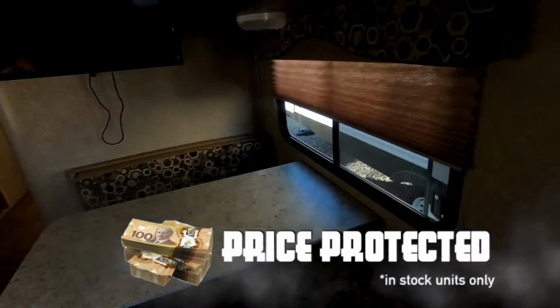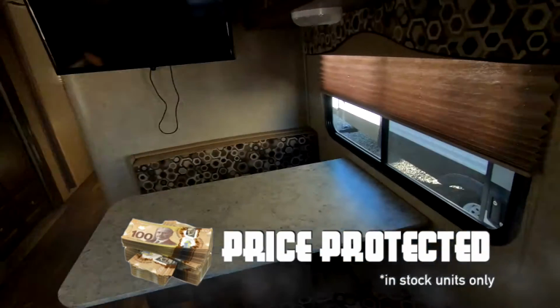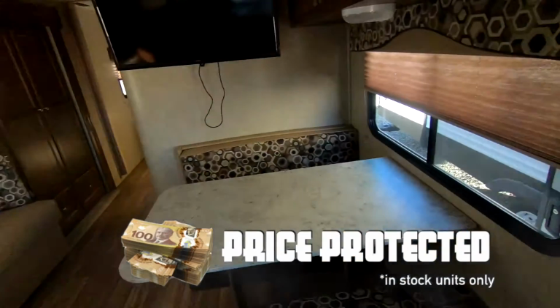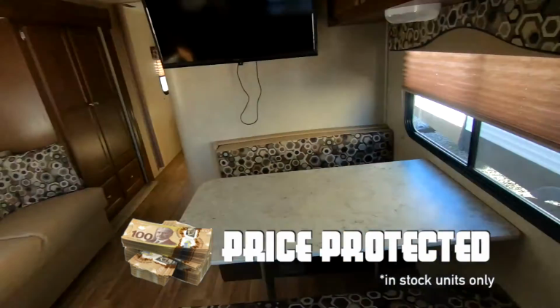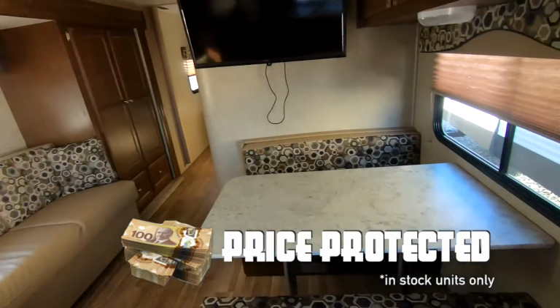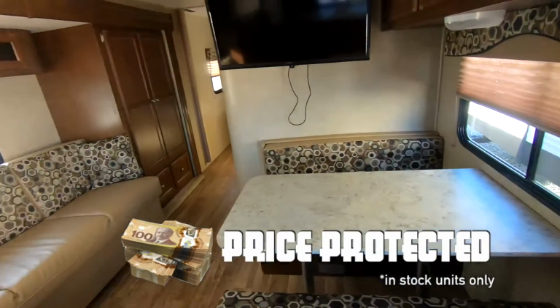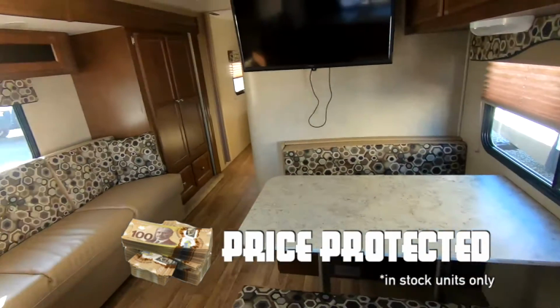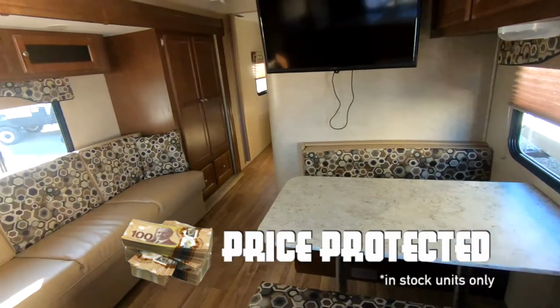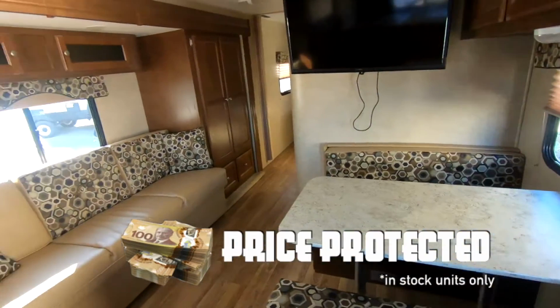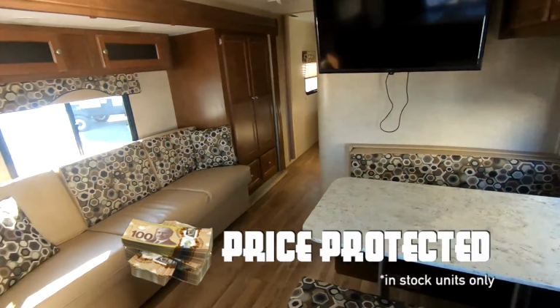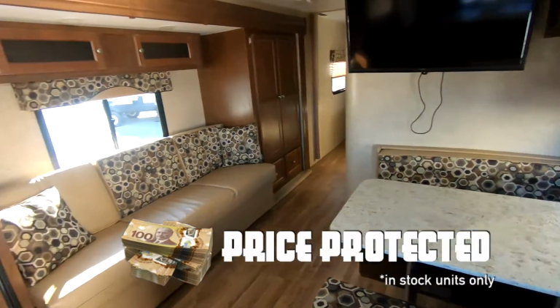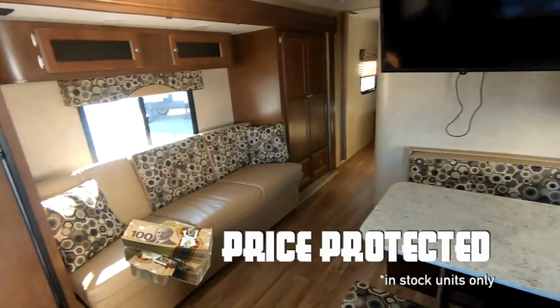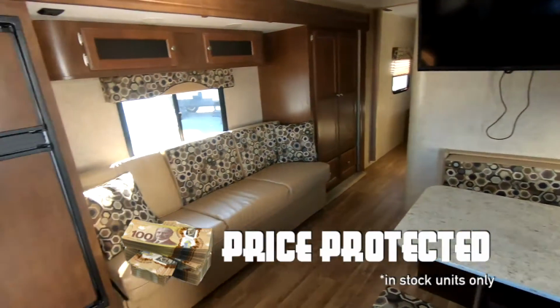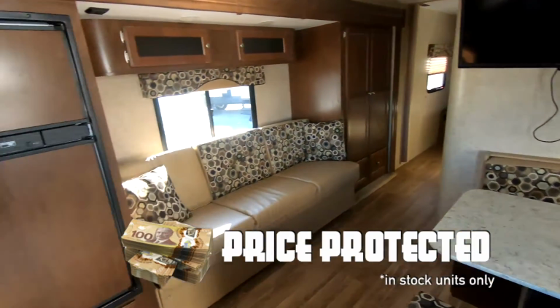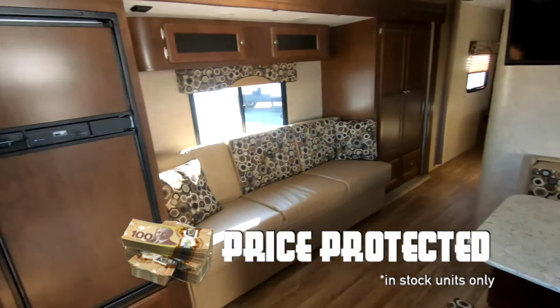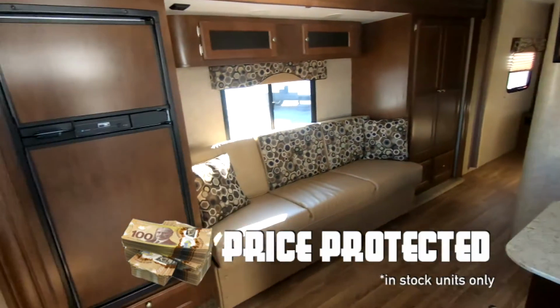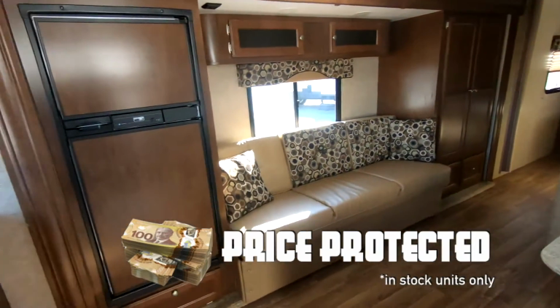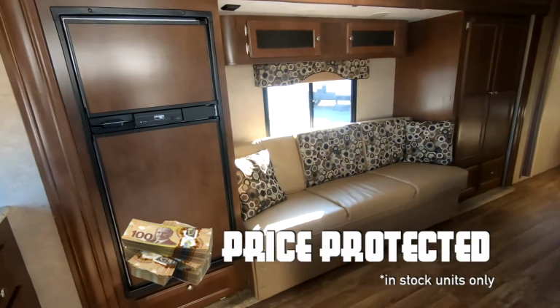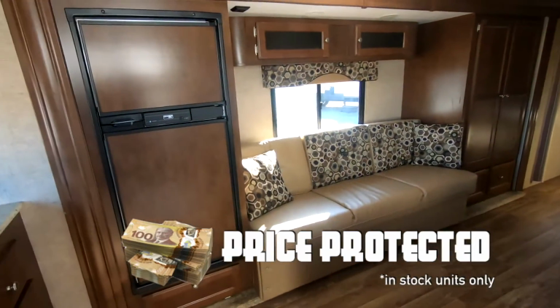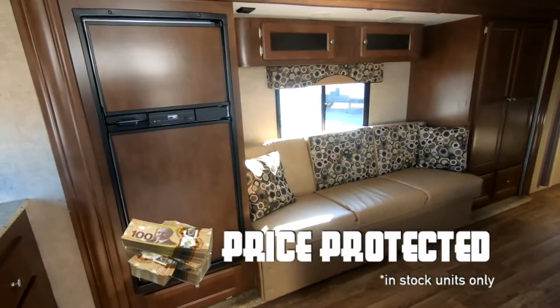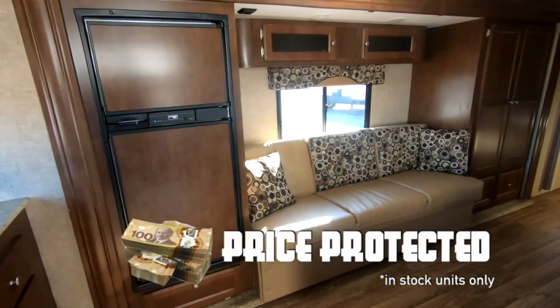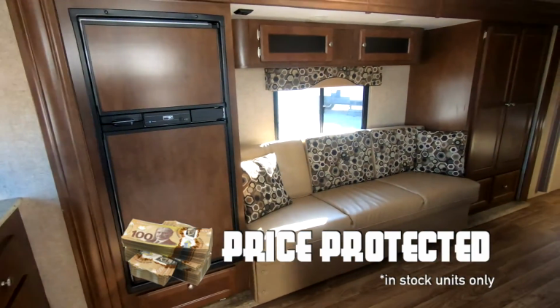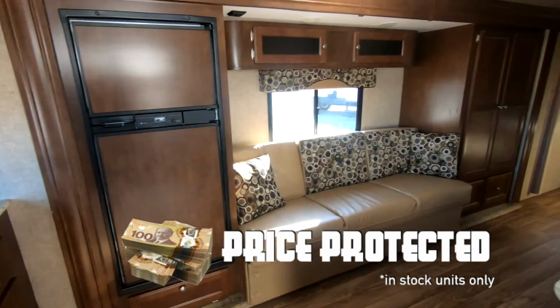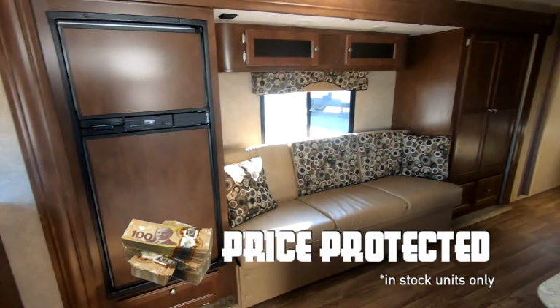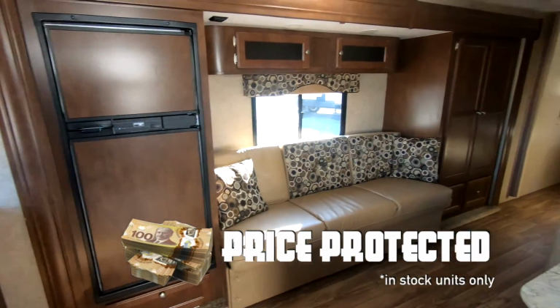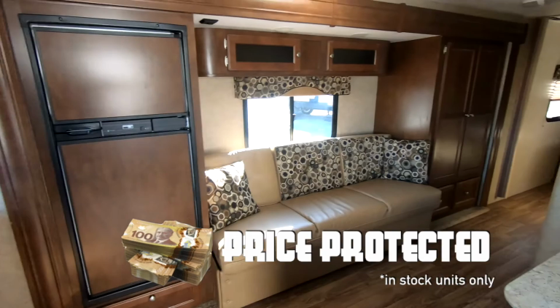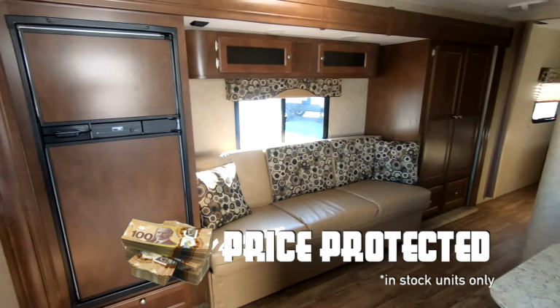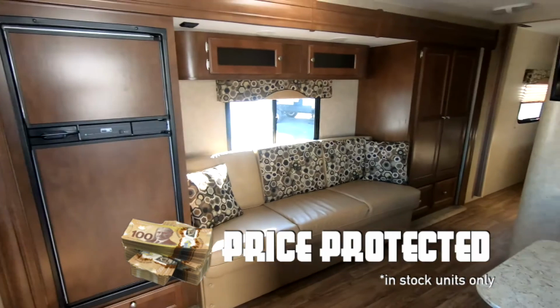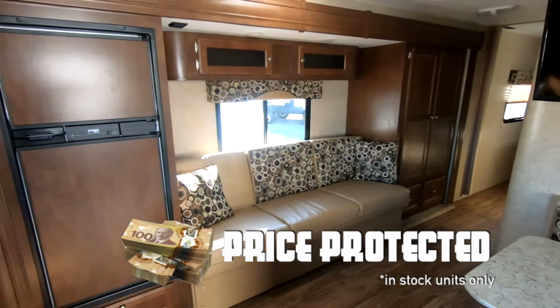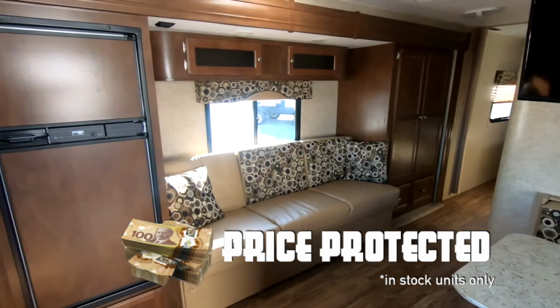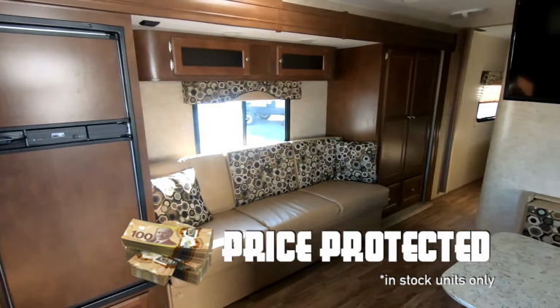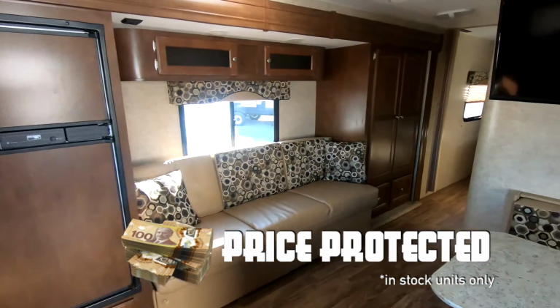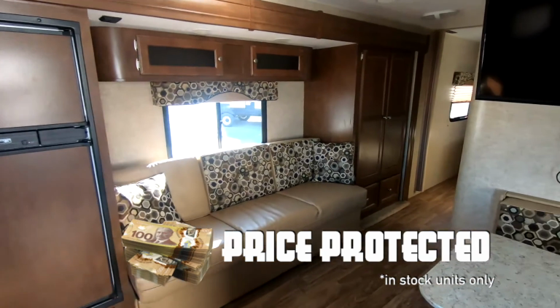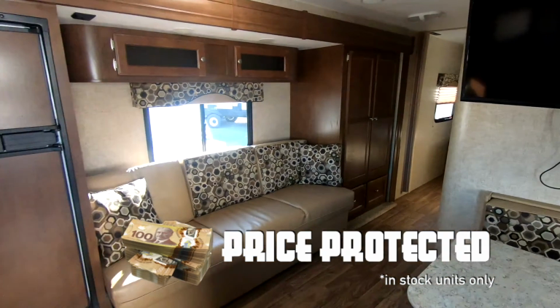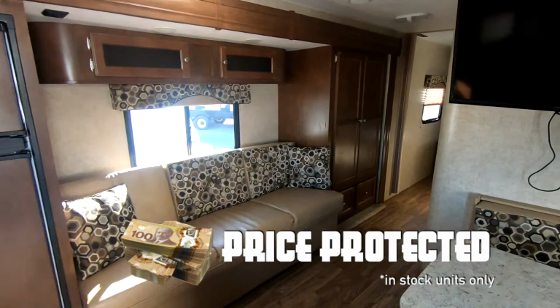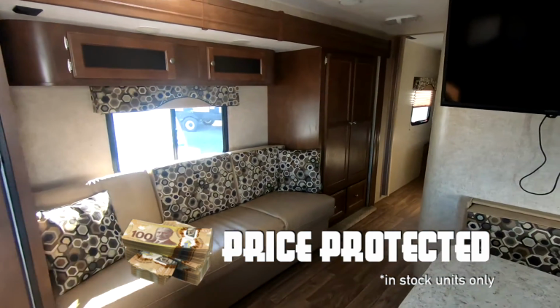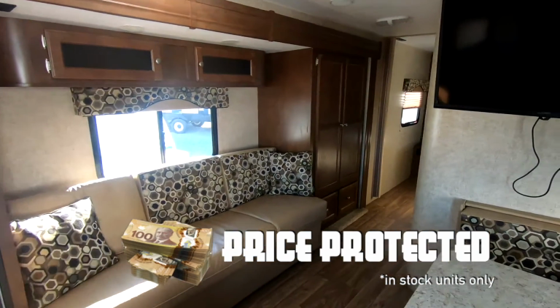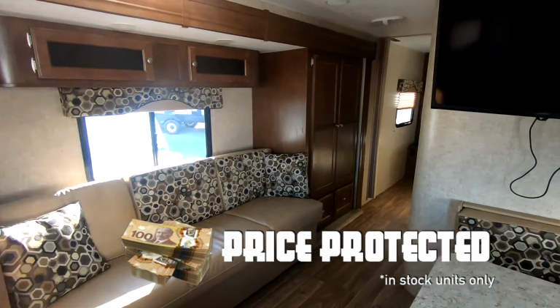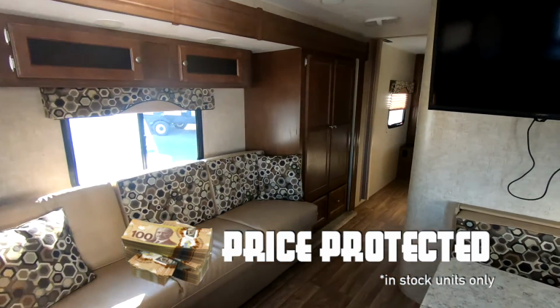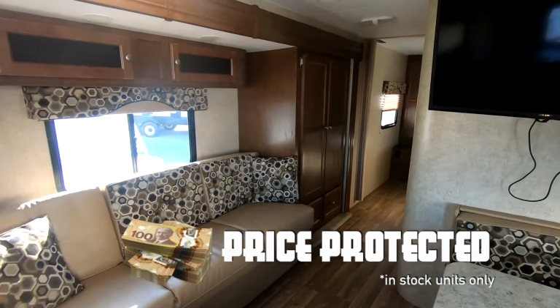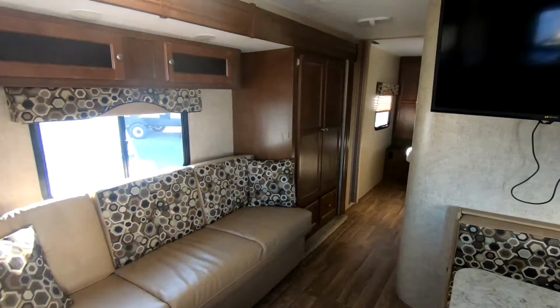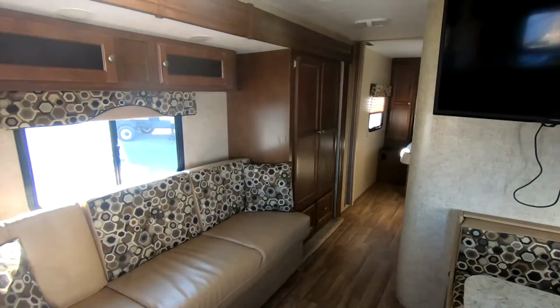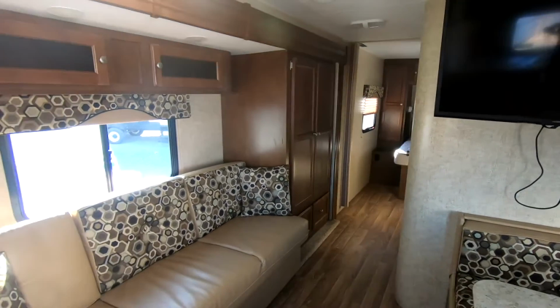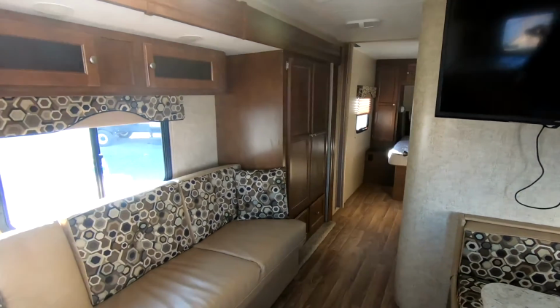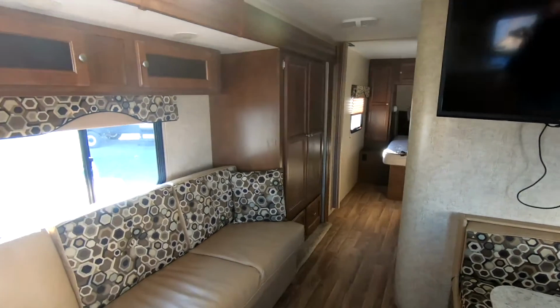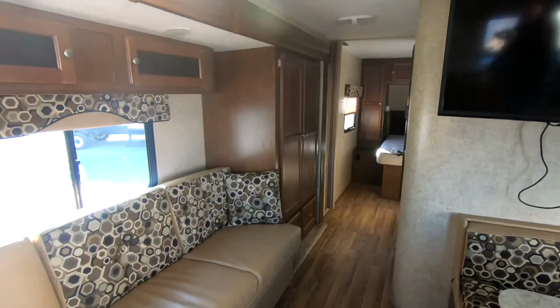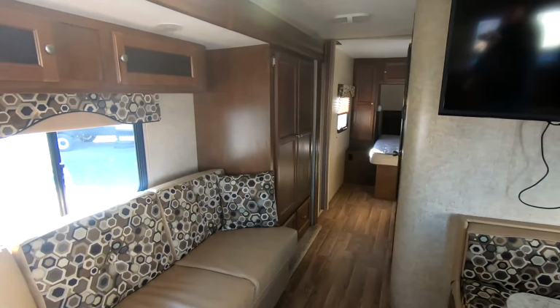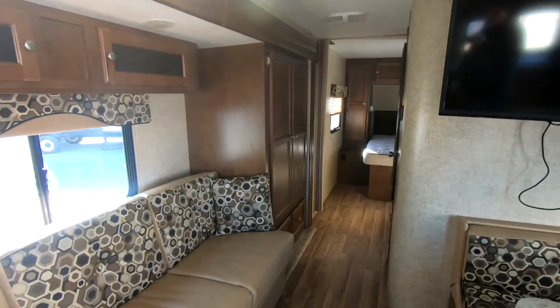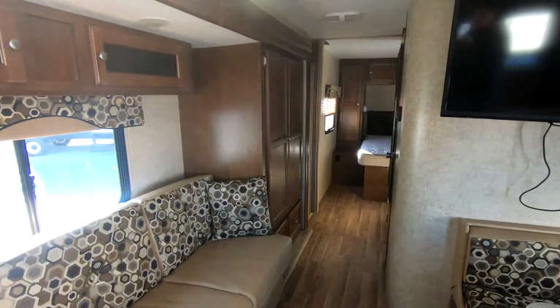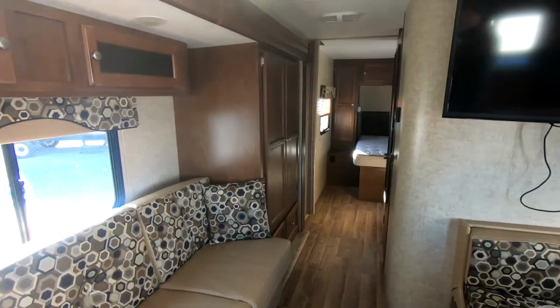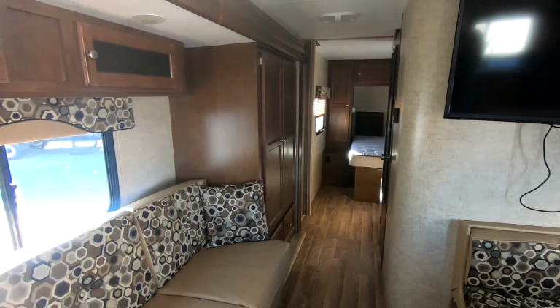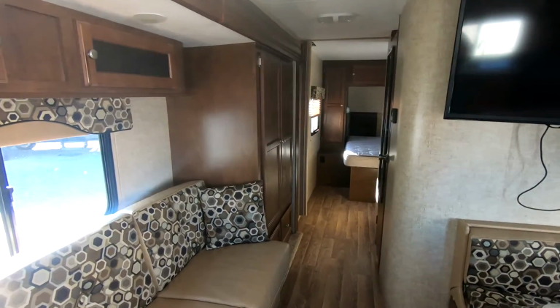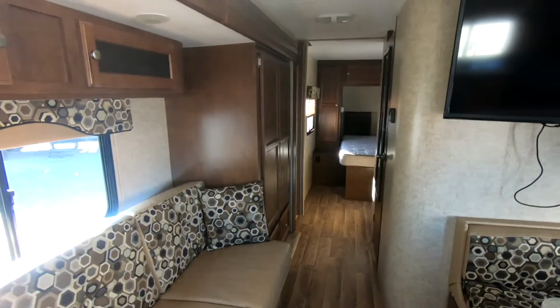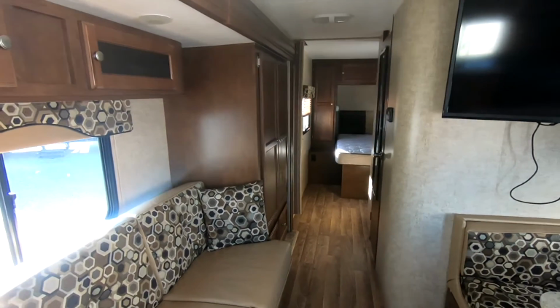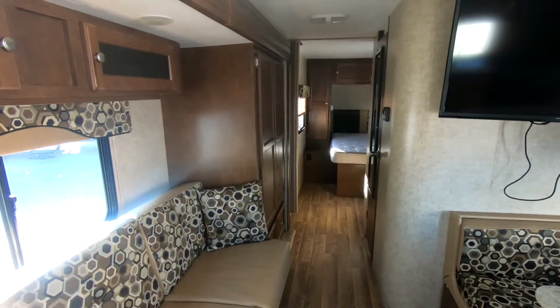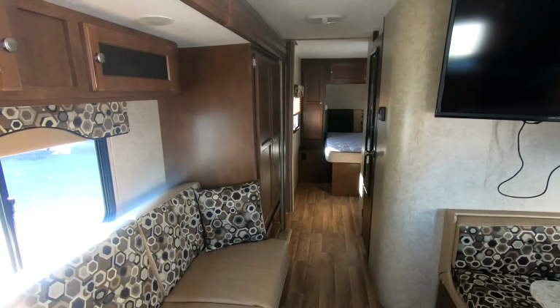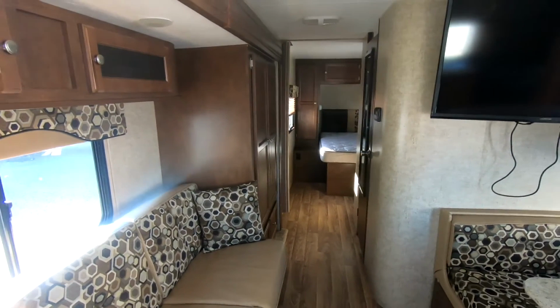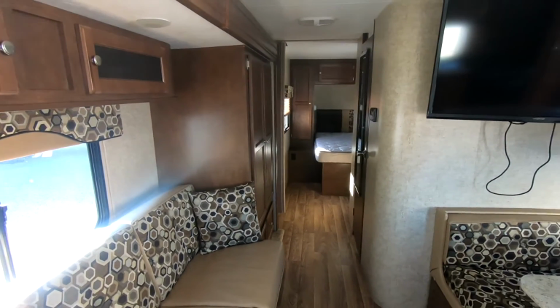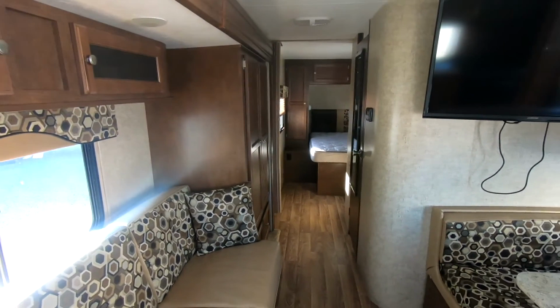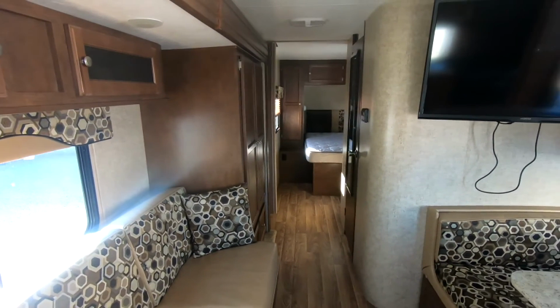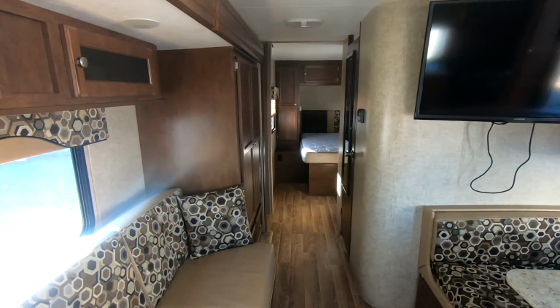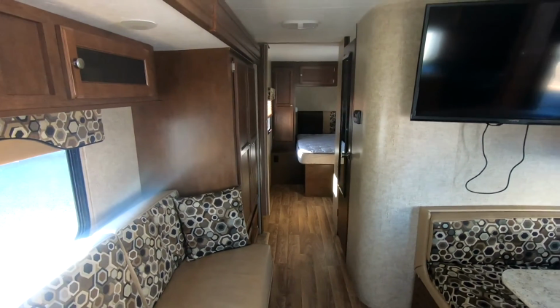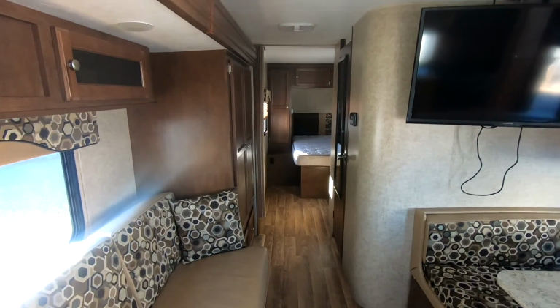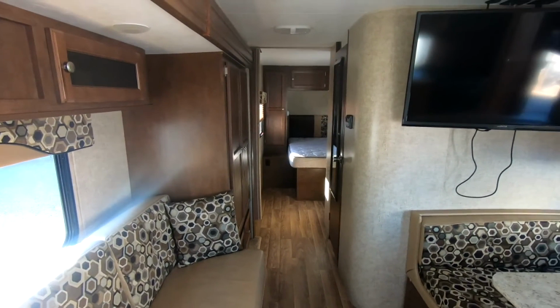Fine Acres RV with a 25-foot rear kitchen Sporttrak. Exit 11. Studio out of Nova Scotia.